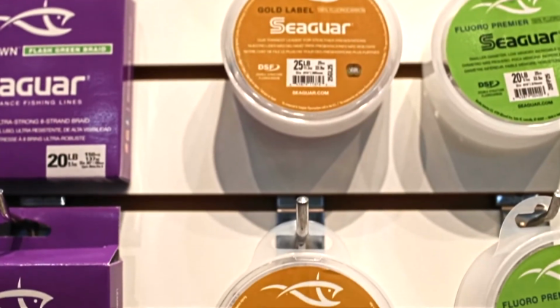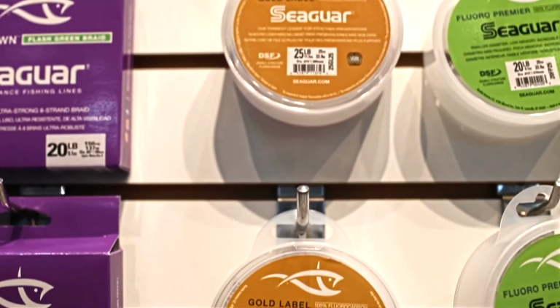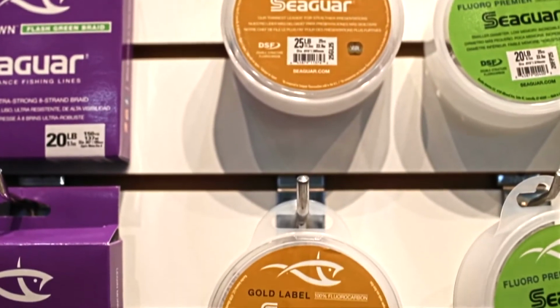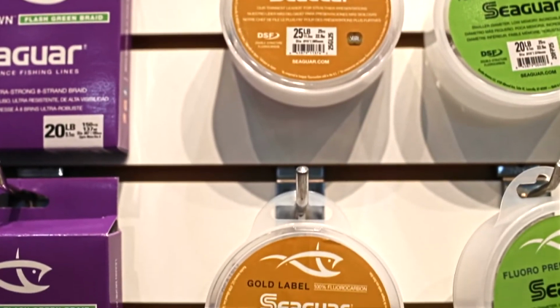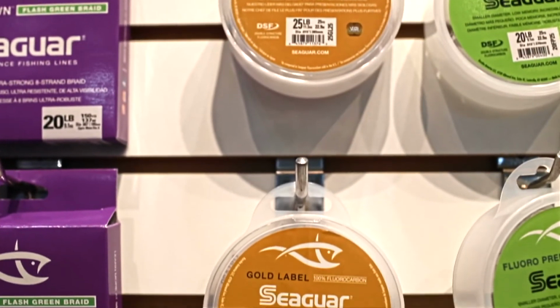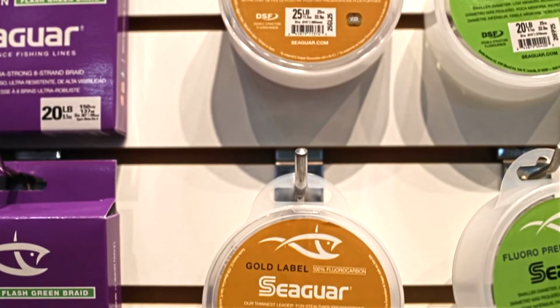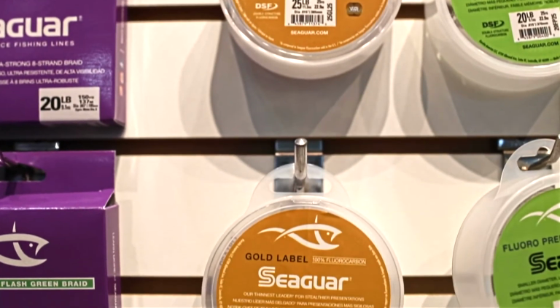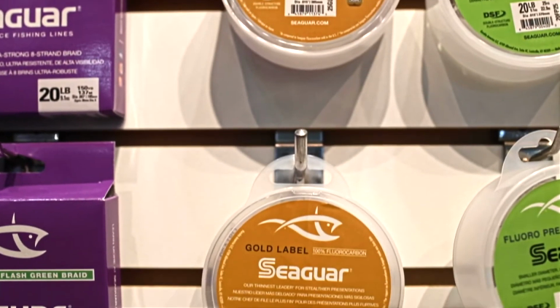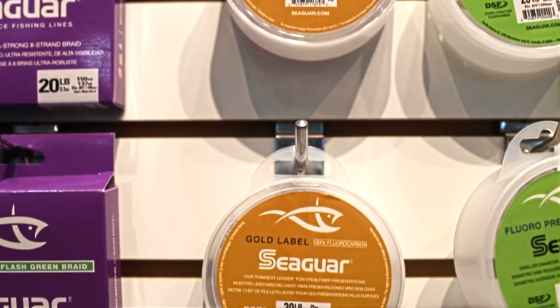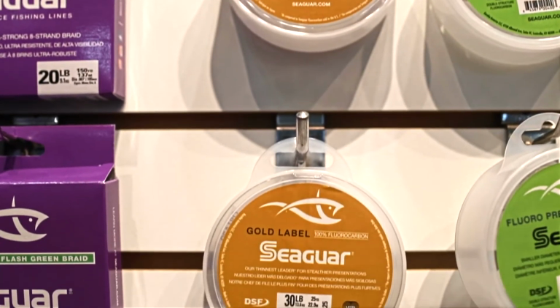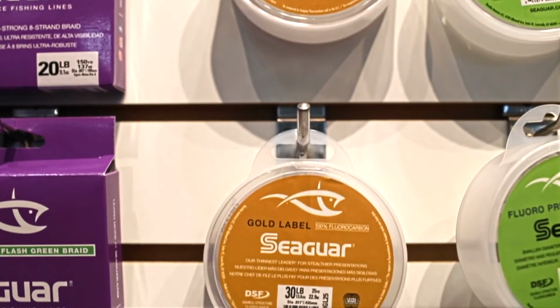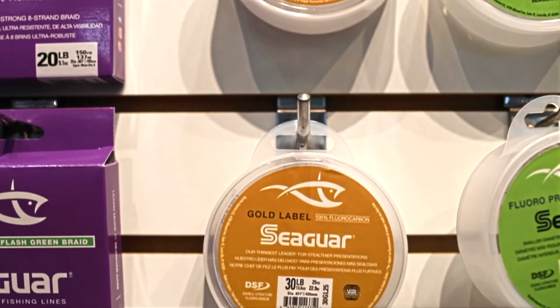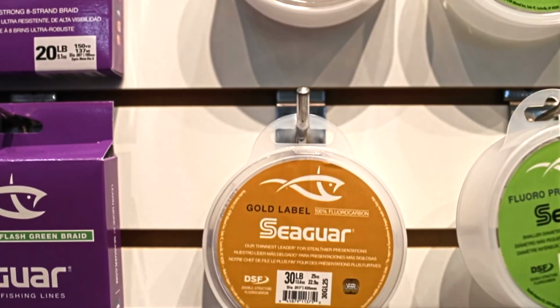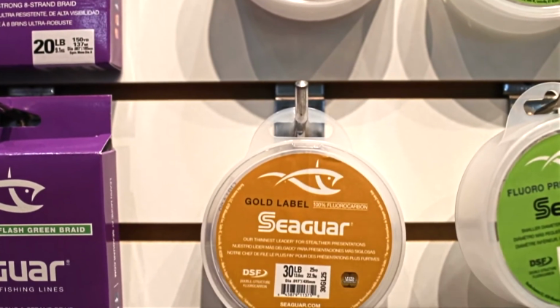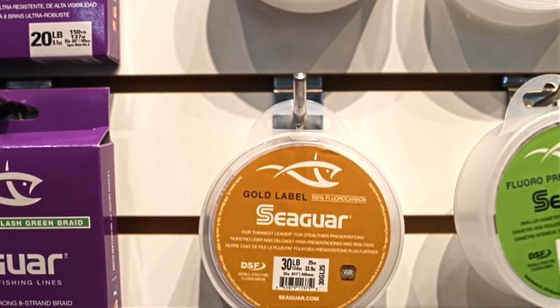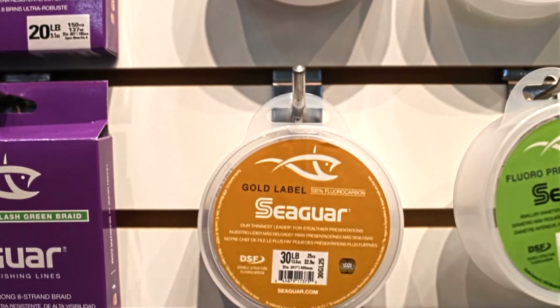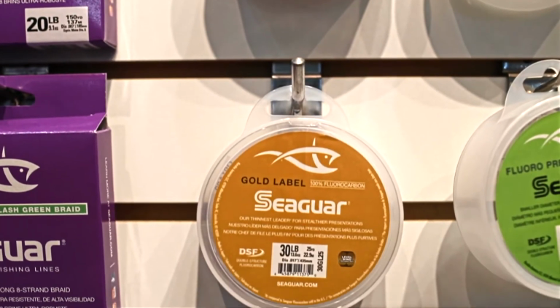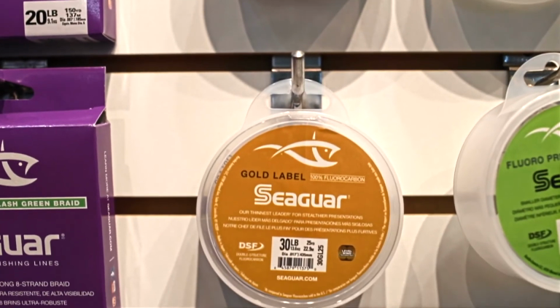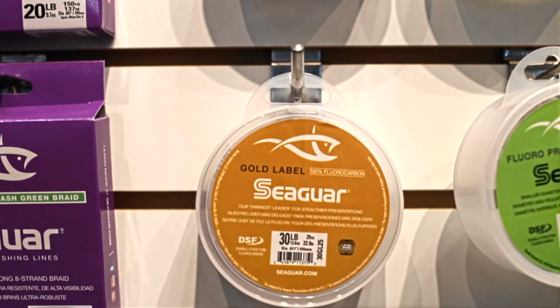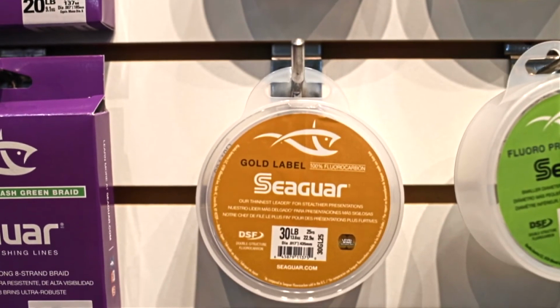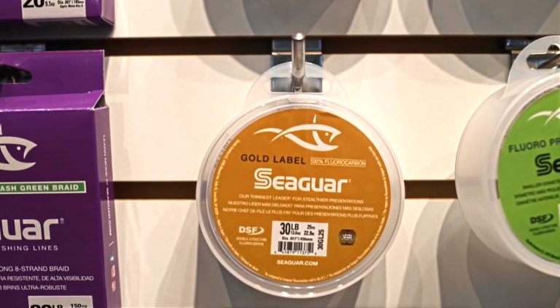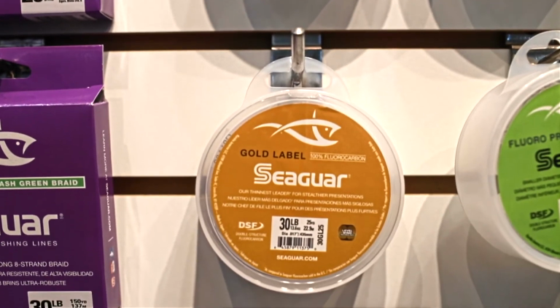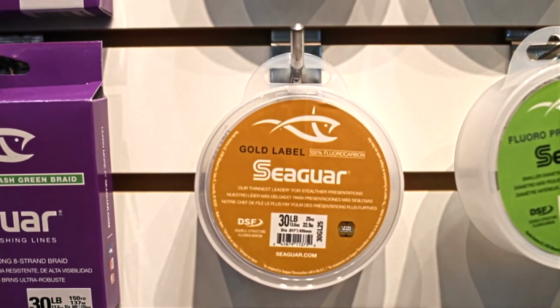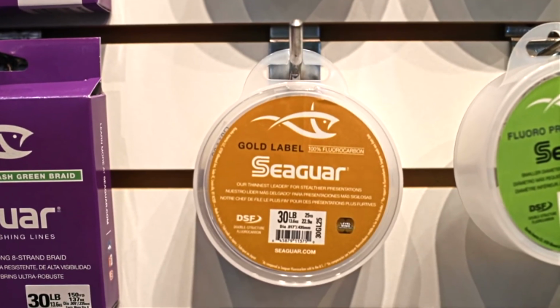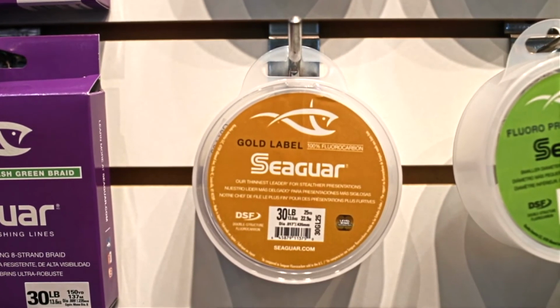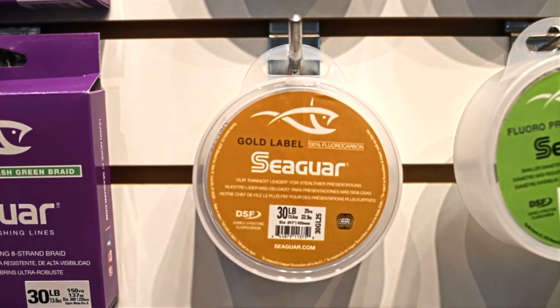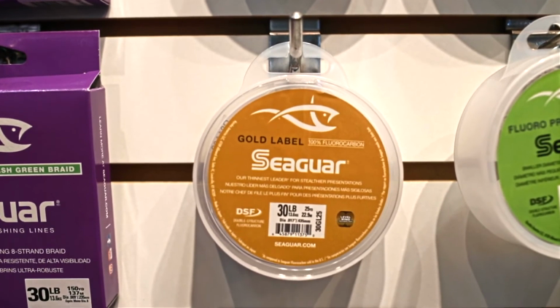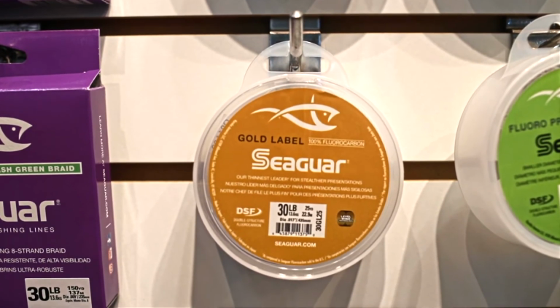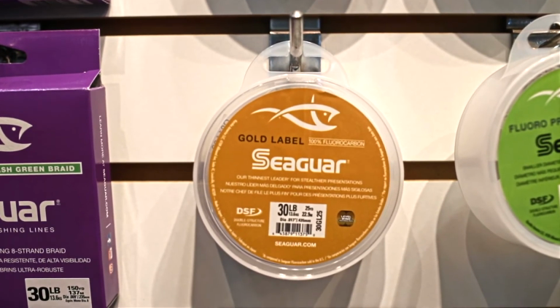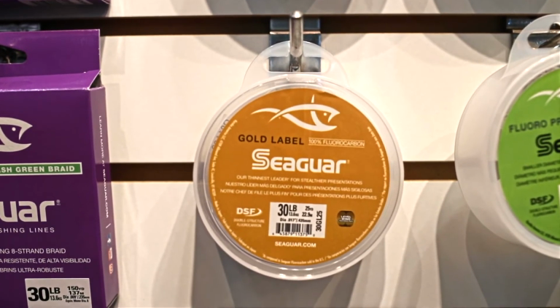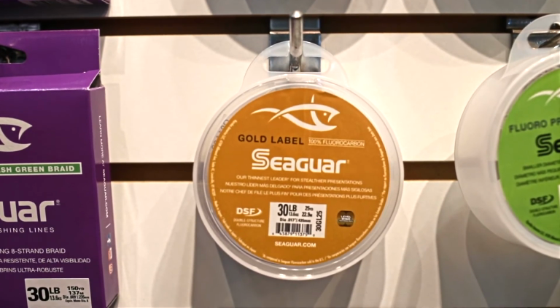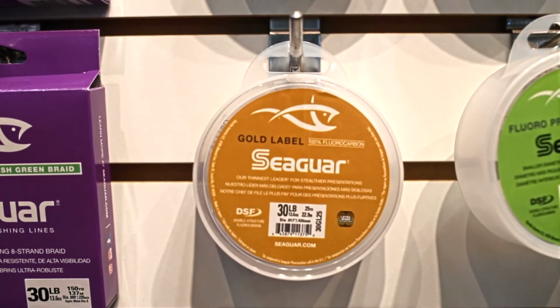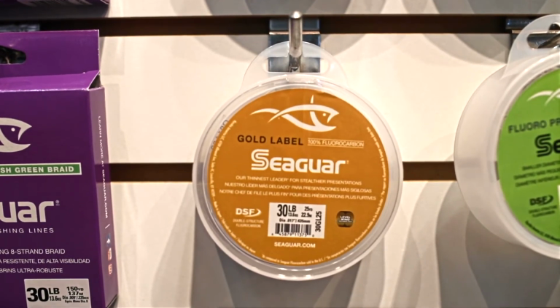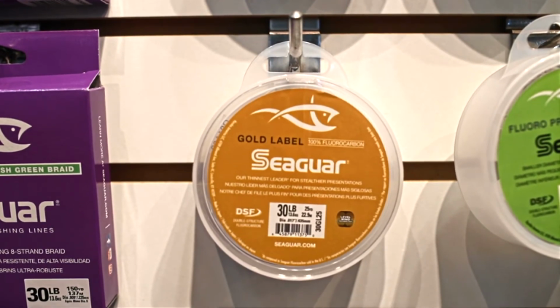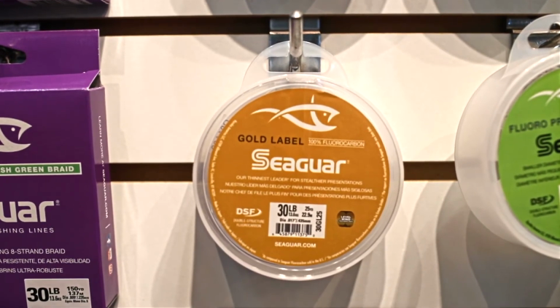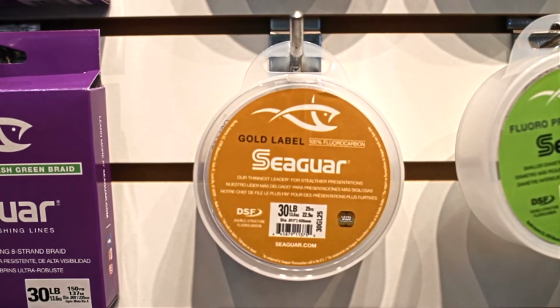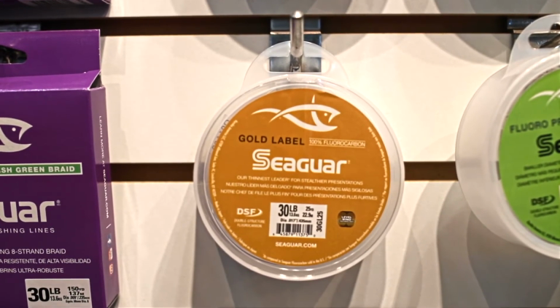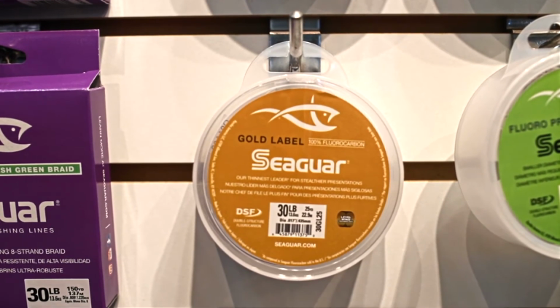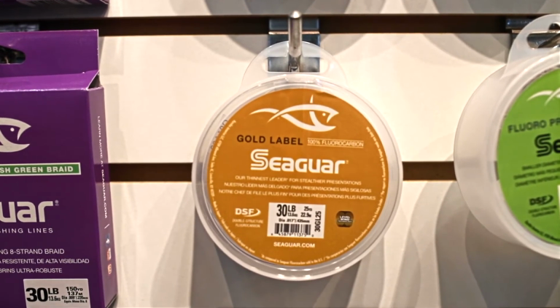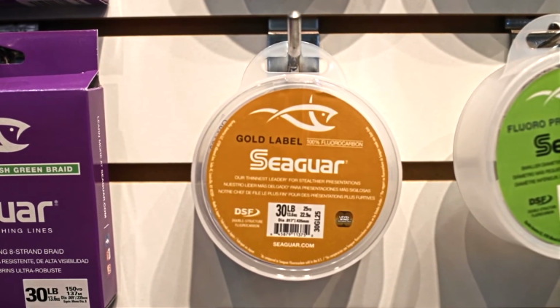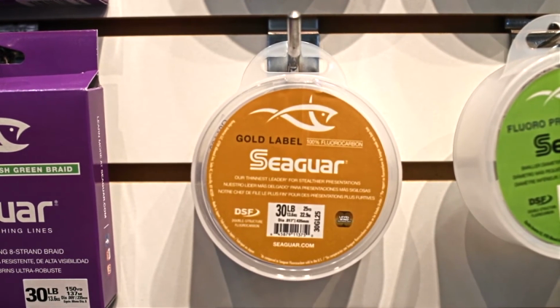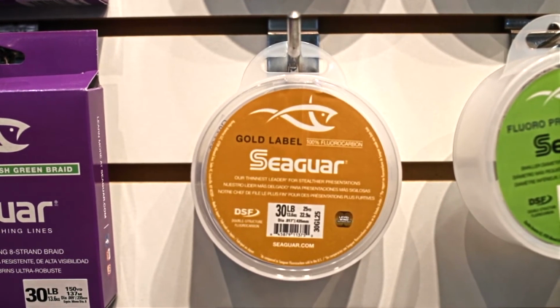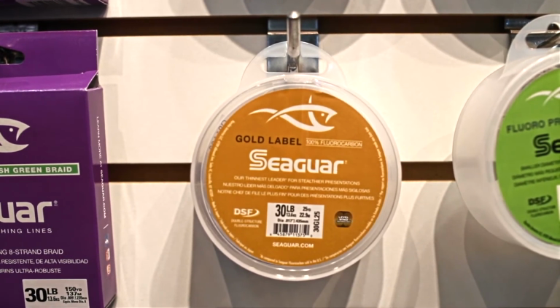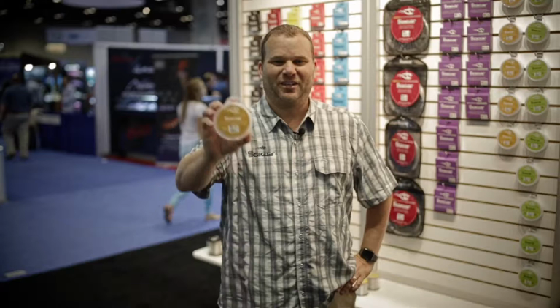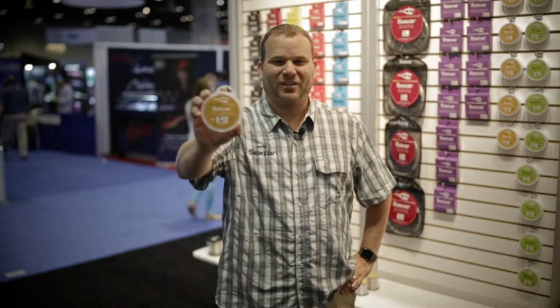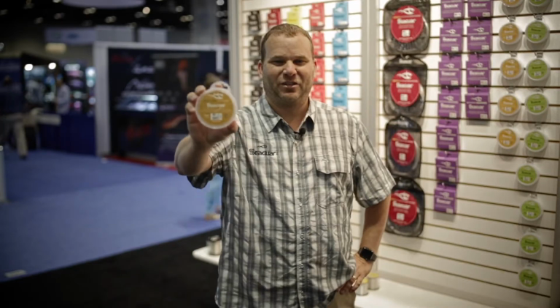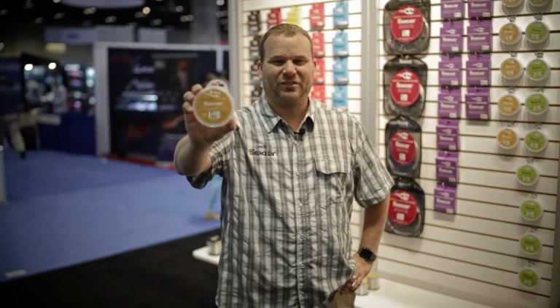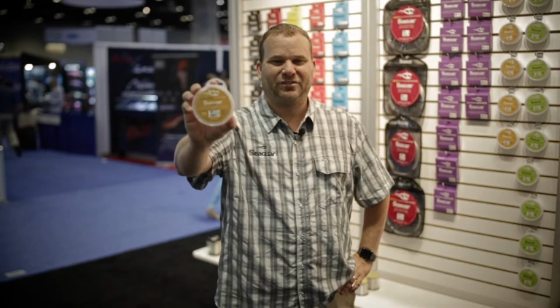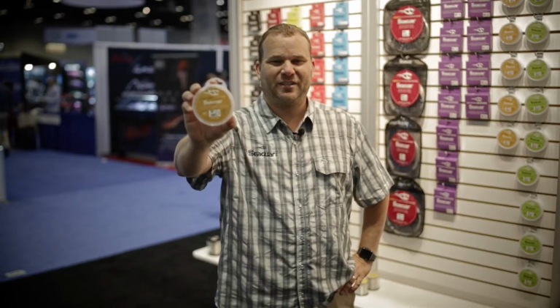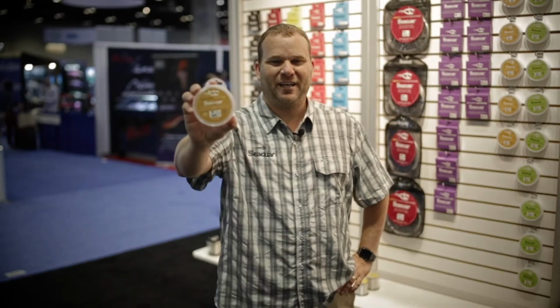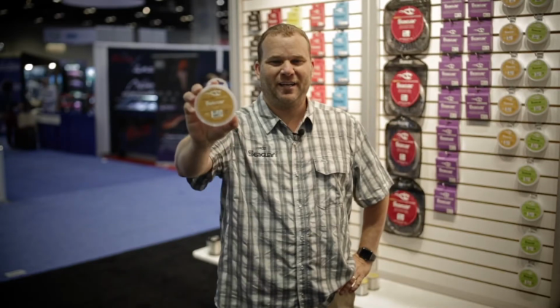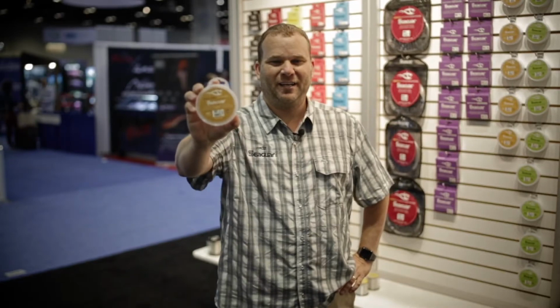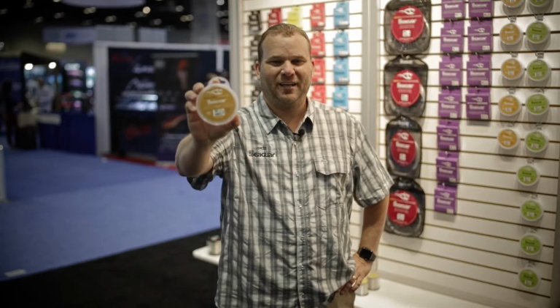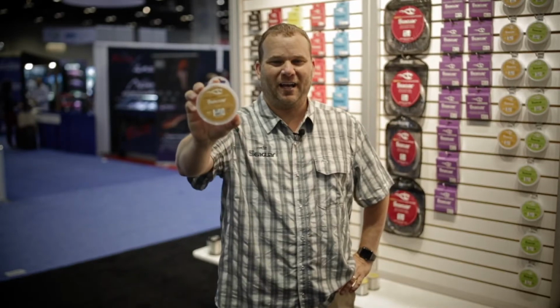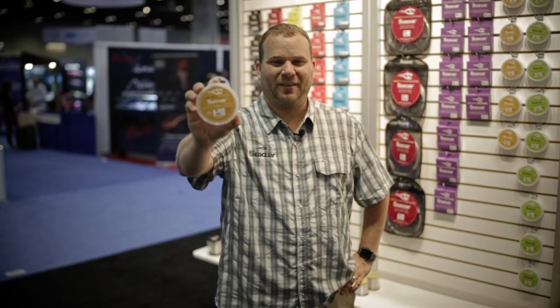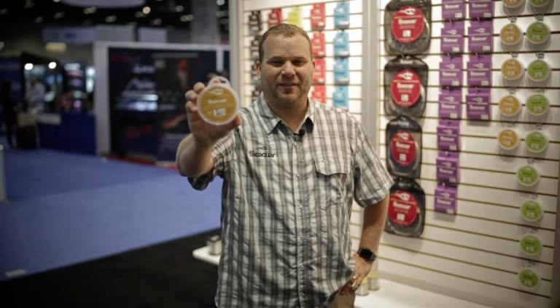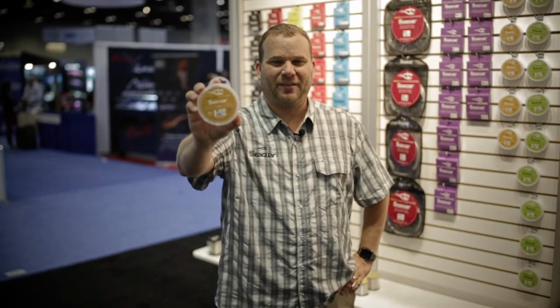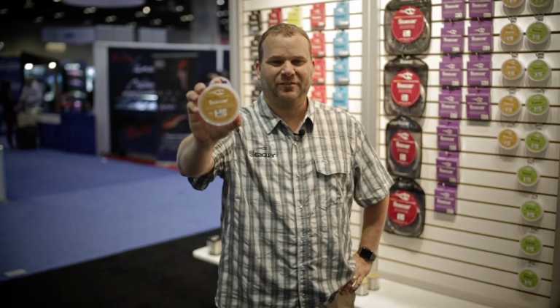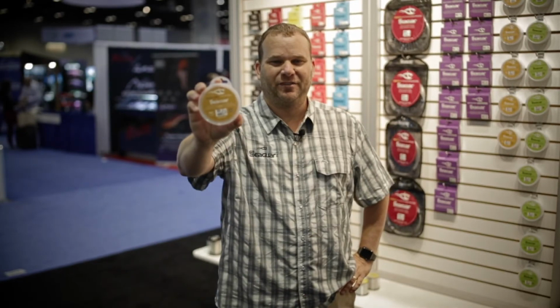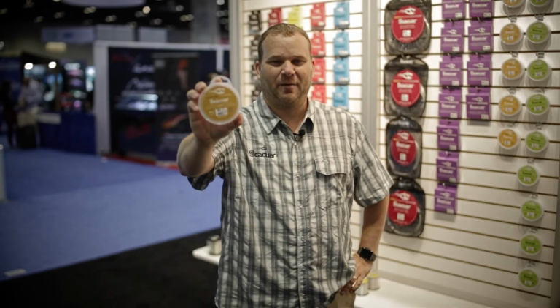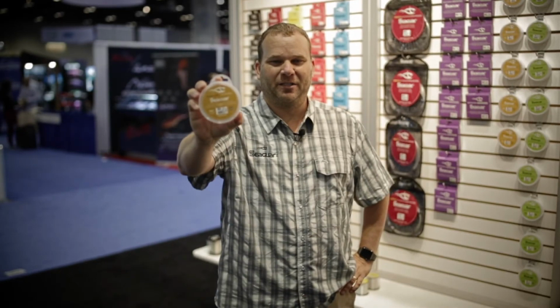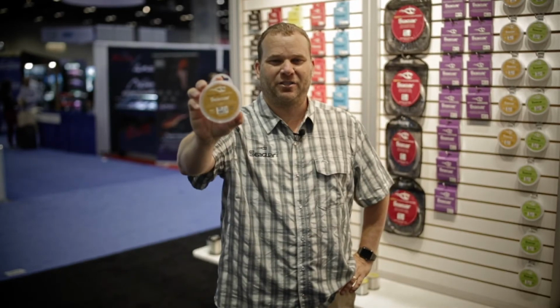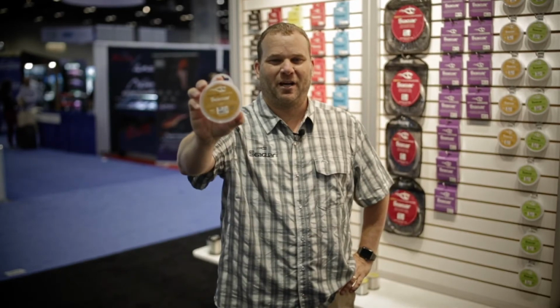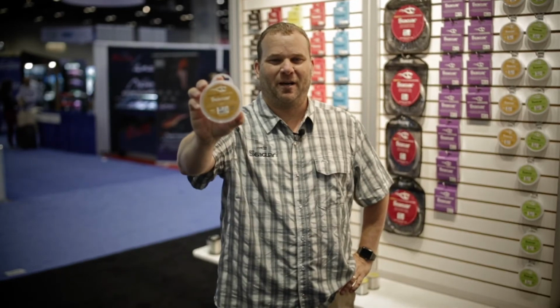It'll help you give your bait a livelier presentation, more natural, and get more bites. Get yours today at the Goose Hummock Shop.